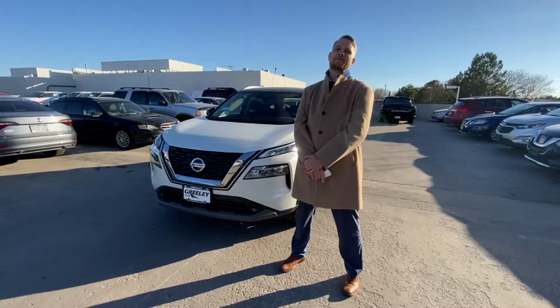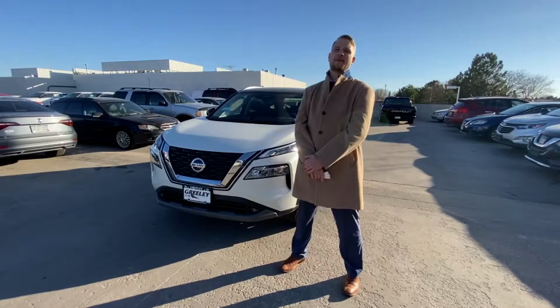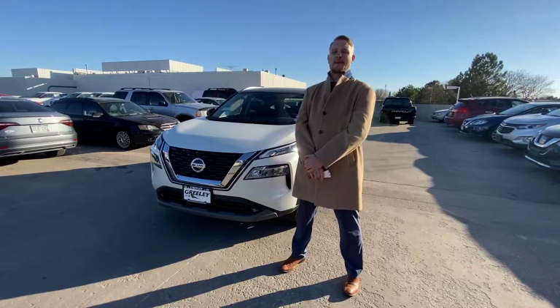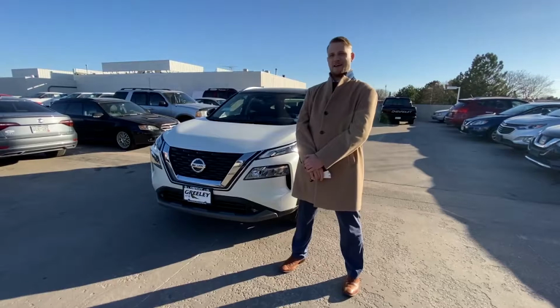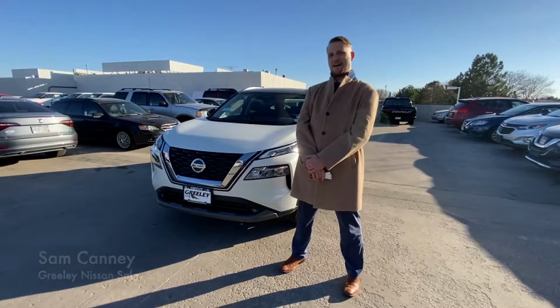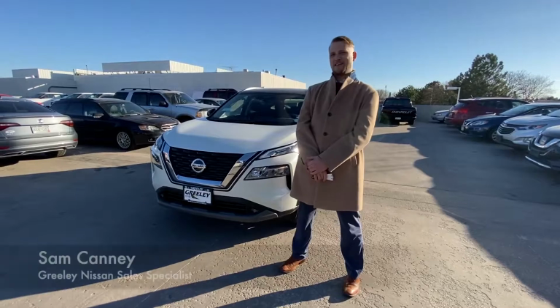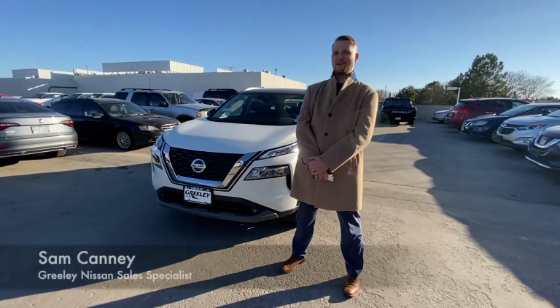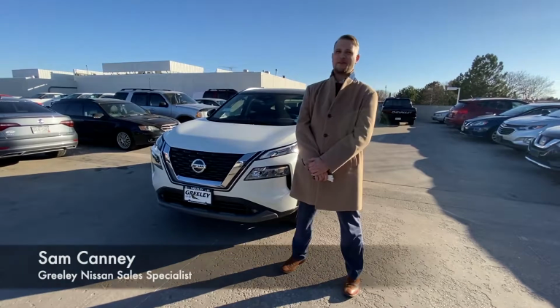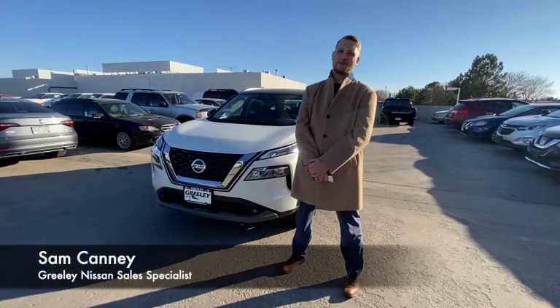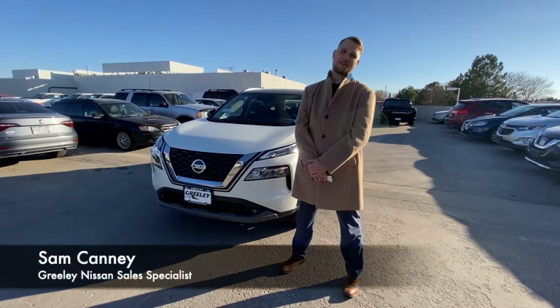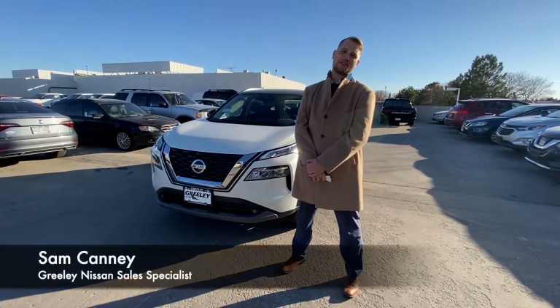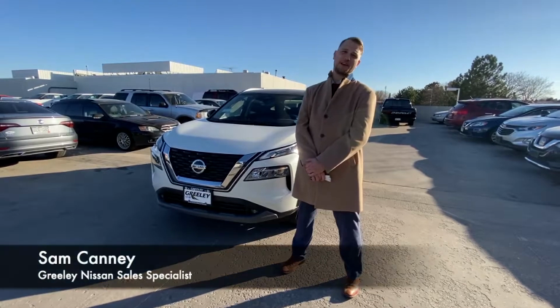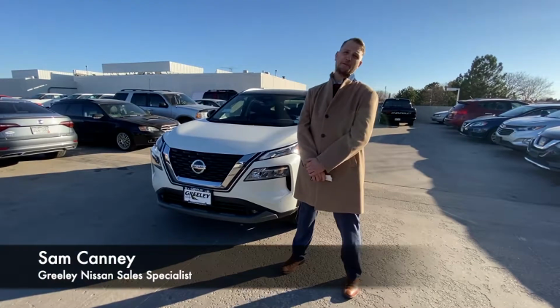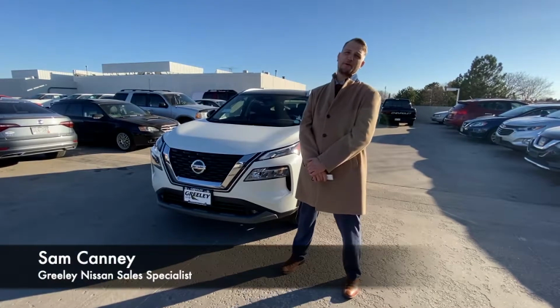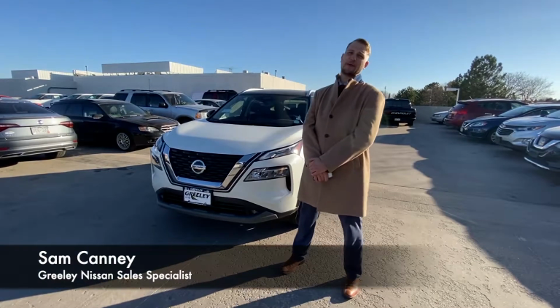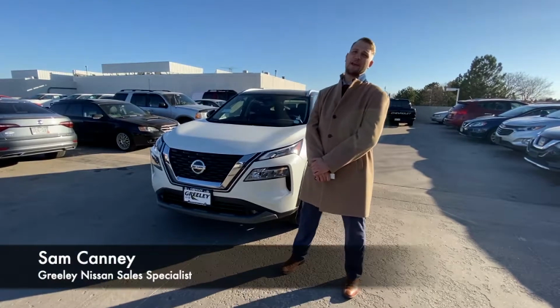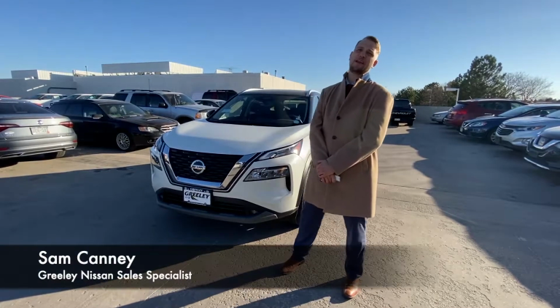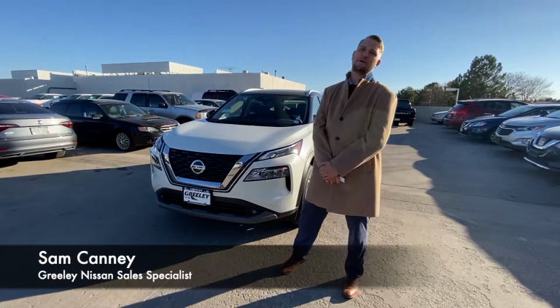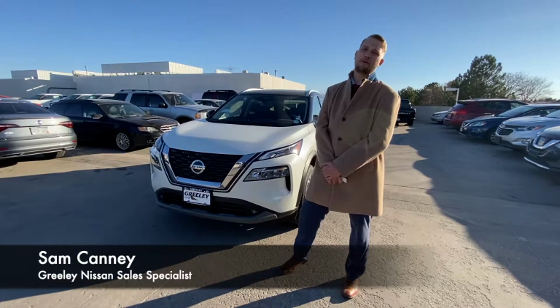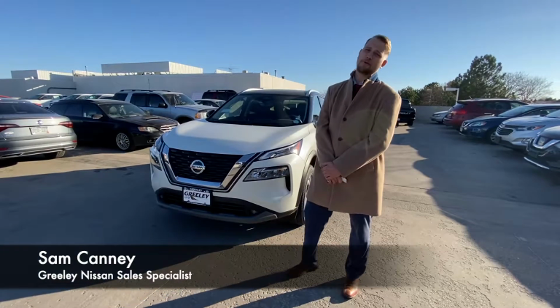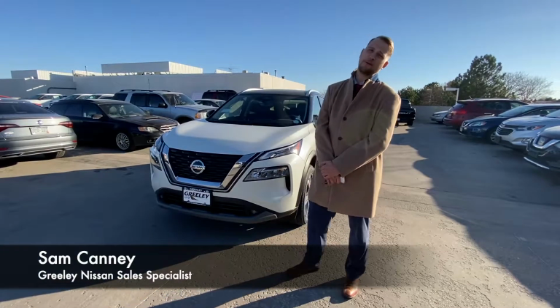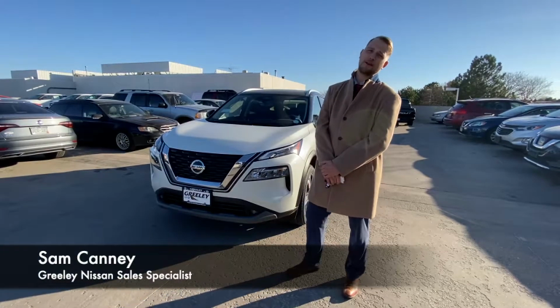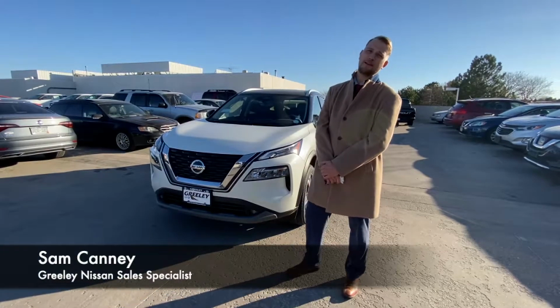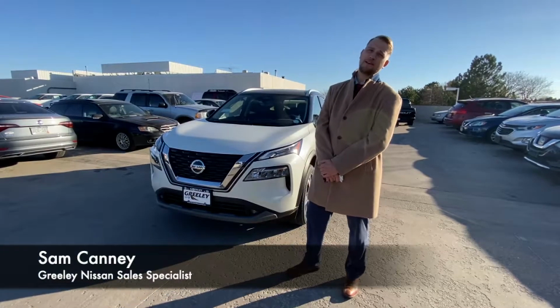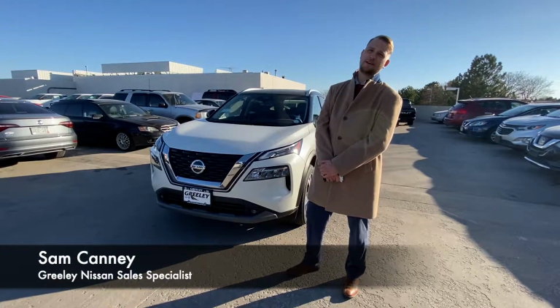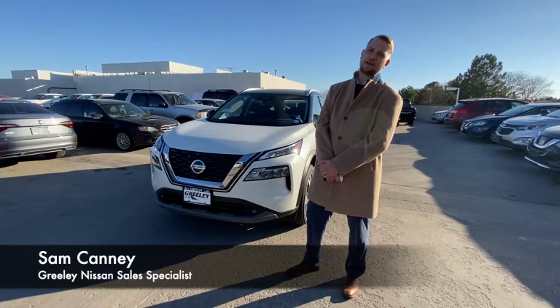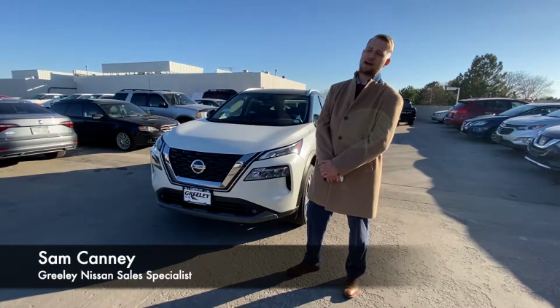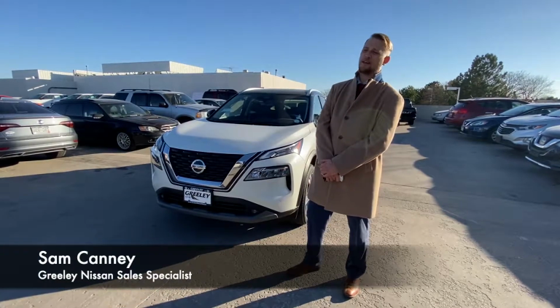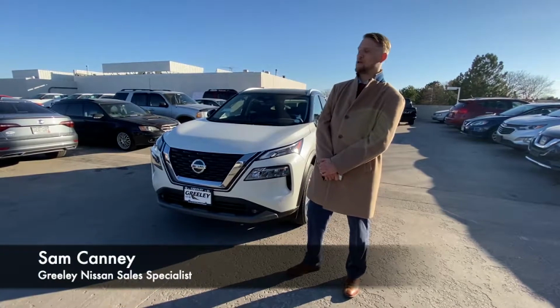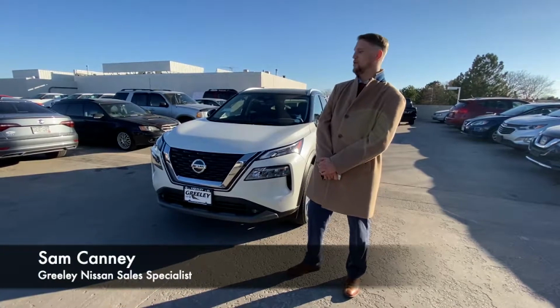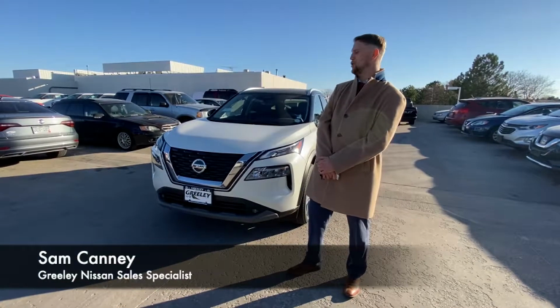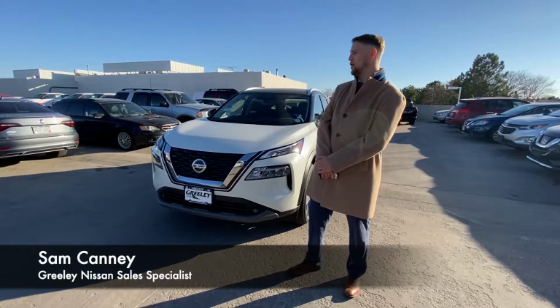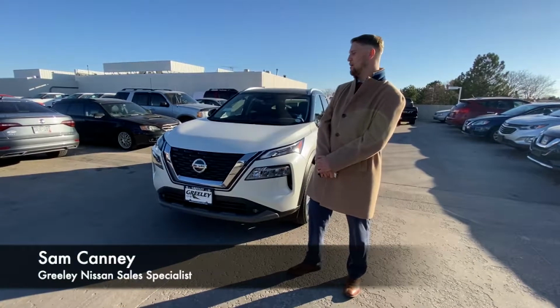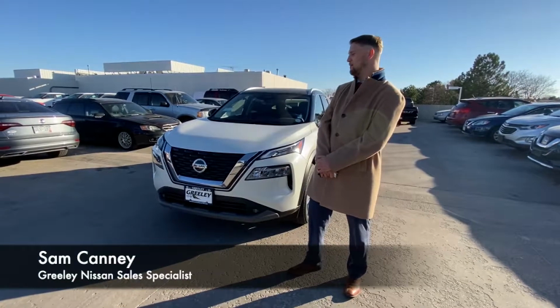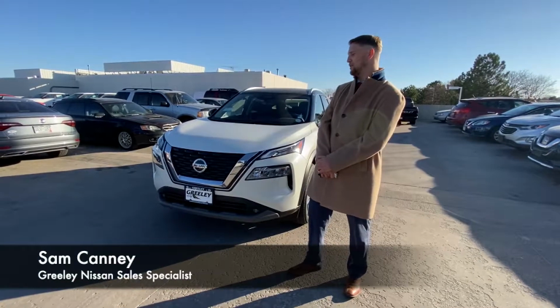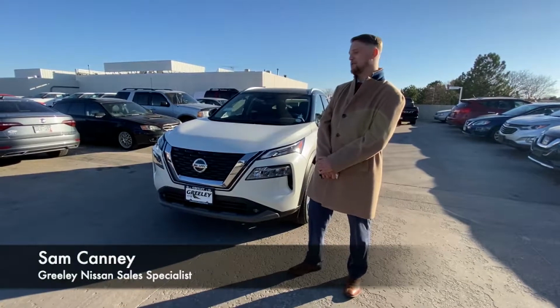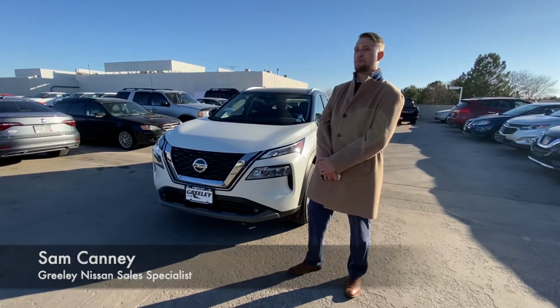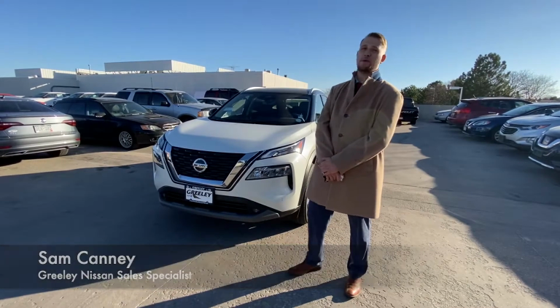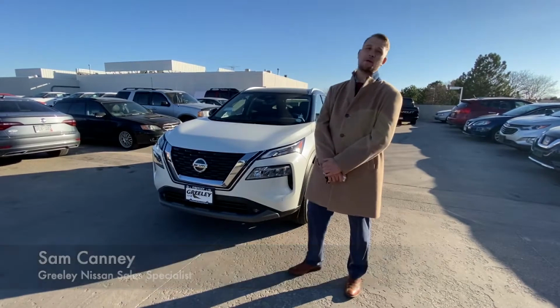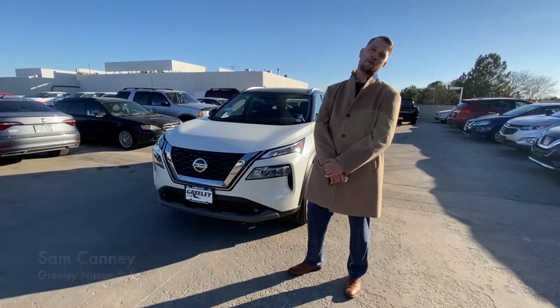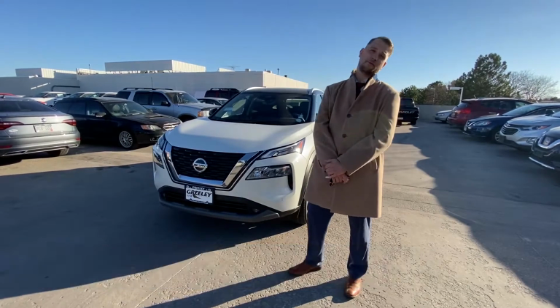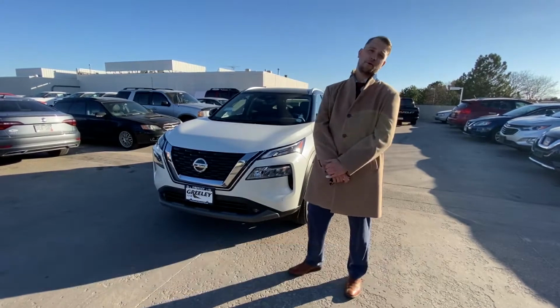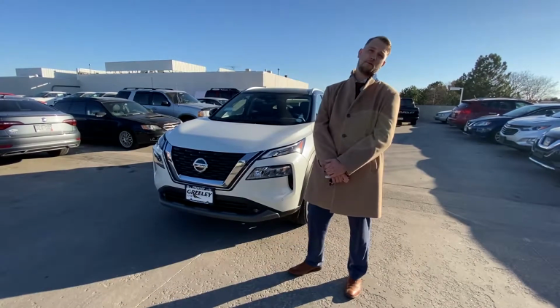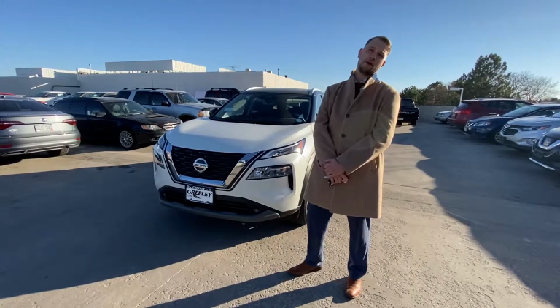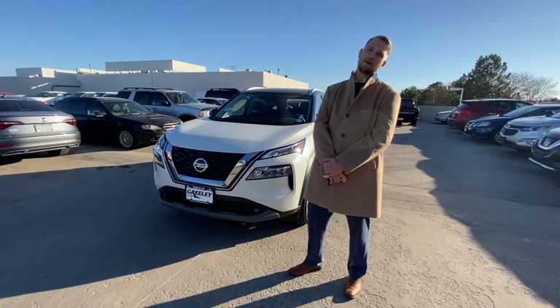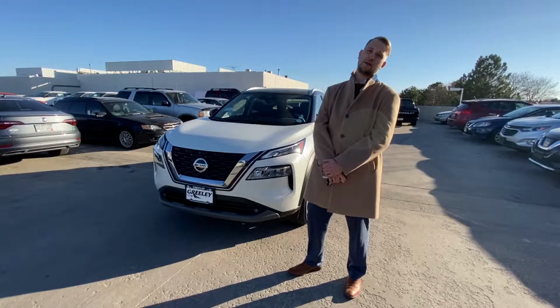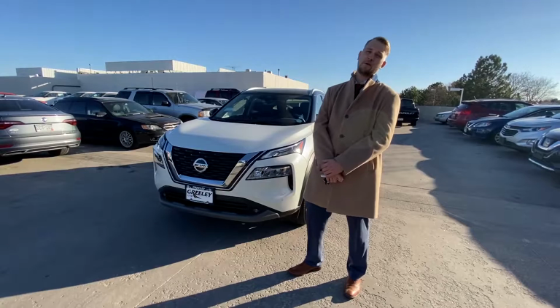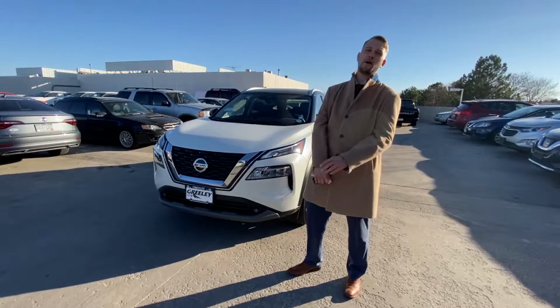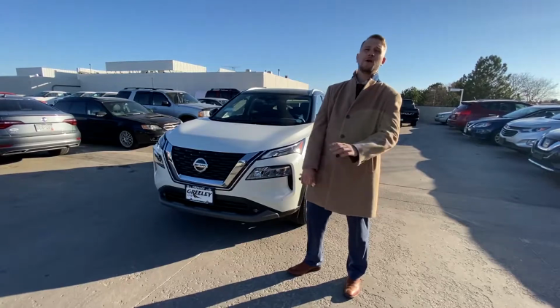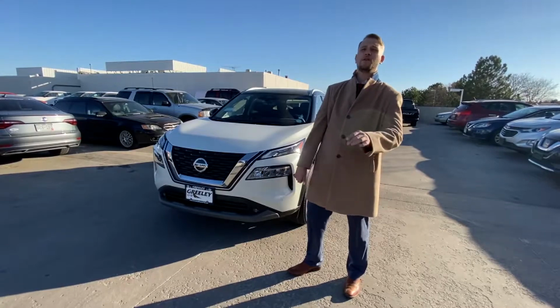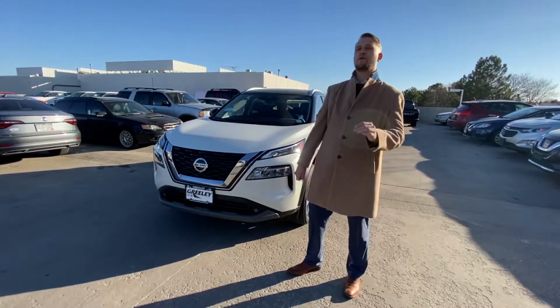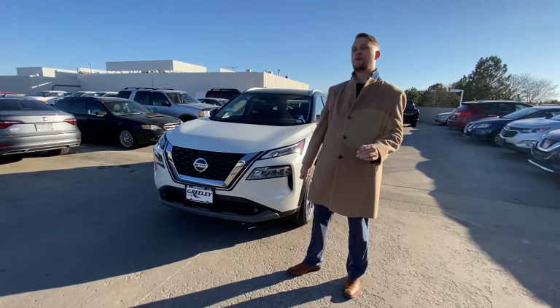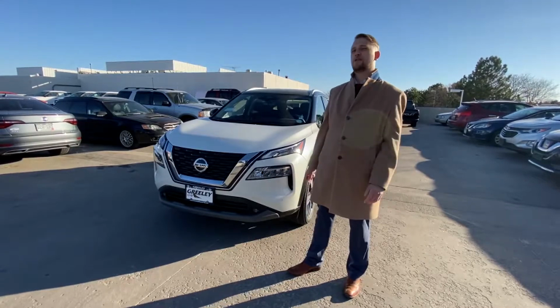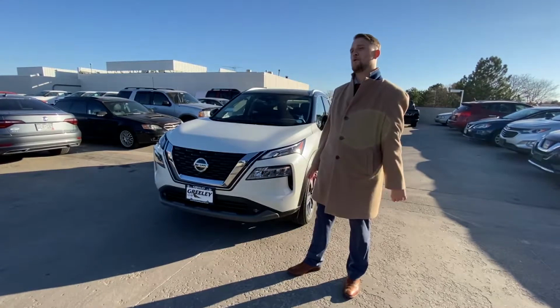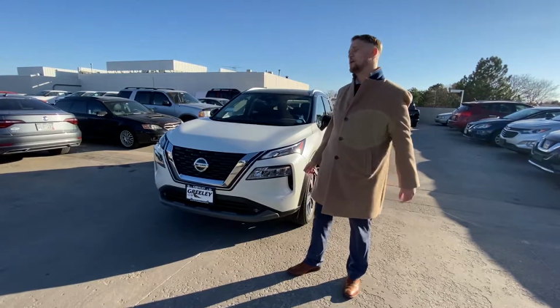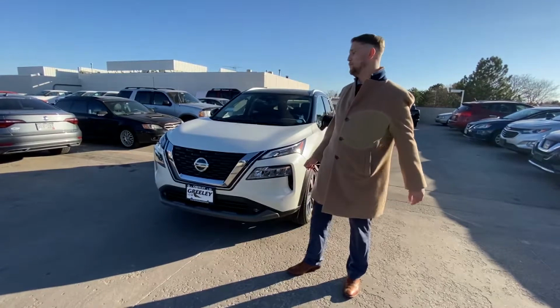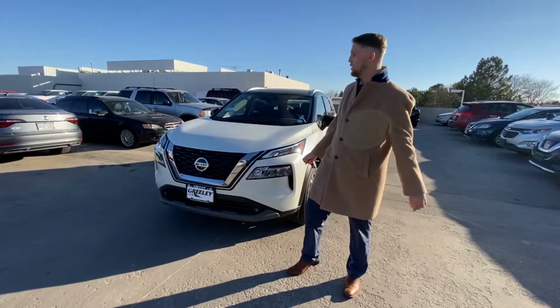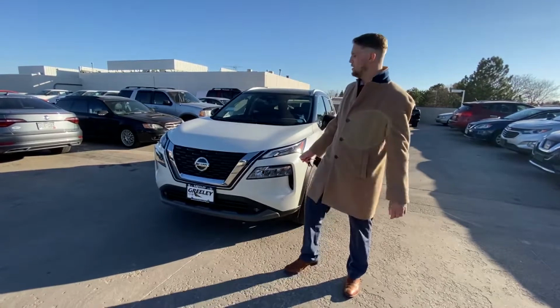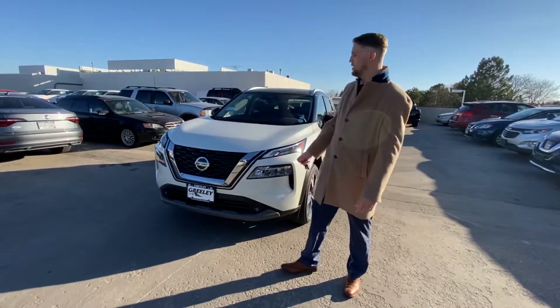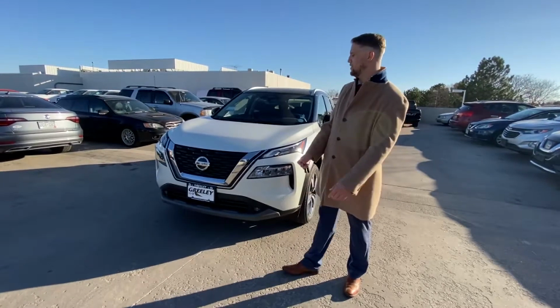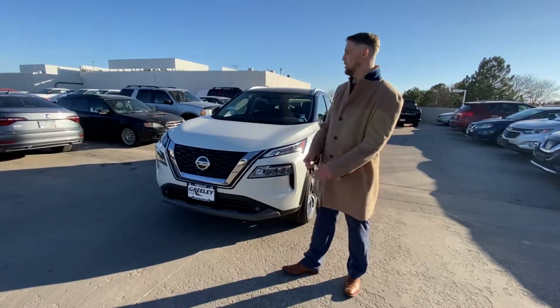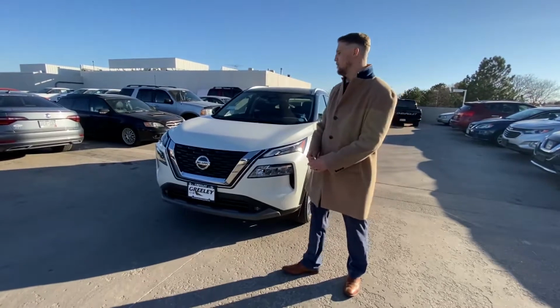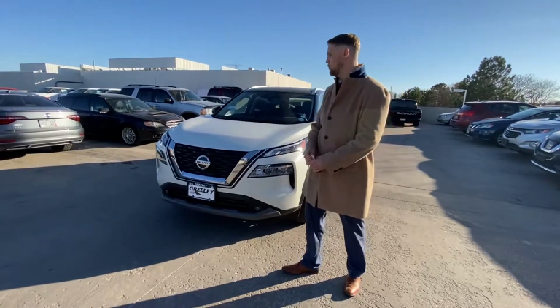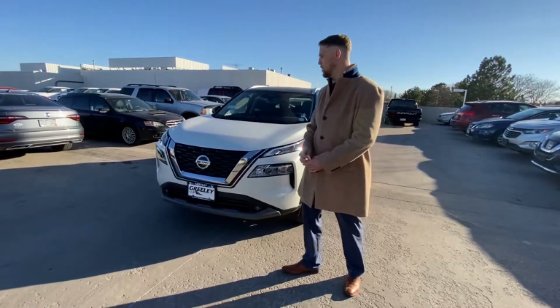Hi there, this is Samuel Canney with Greeley Nissan here to show off this beautiful brand new 2021 Nissan Rogue.